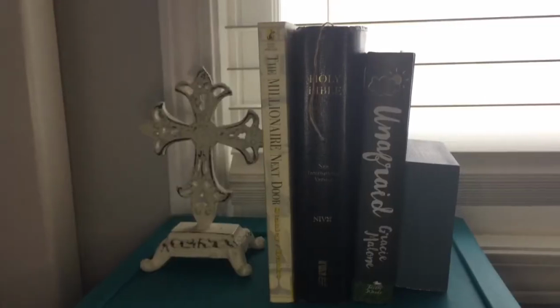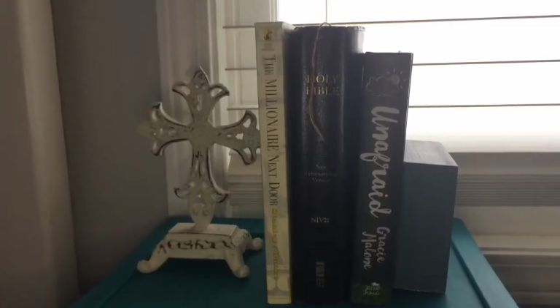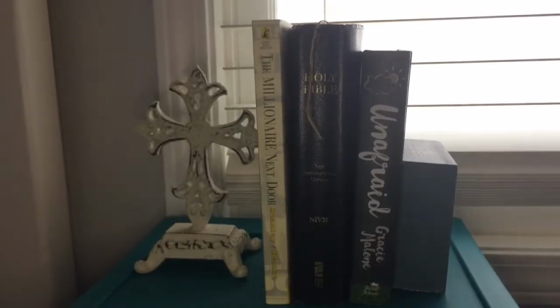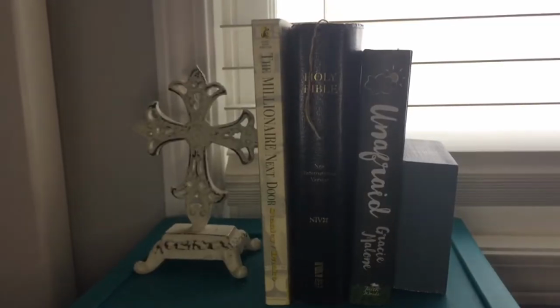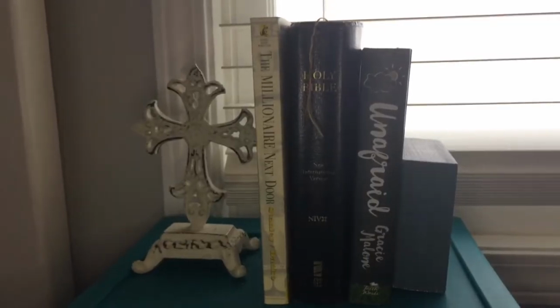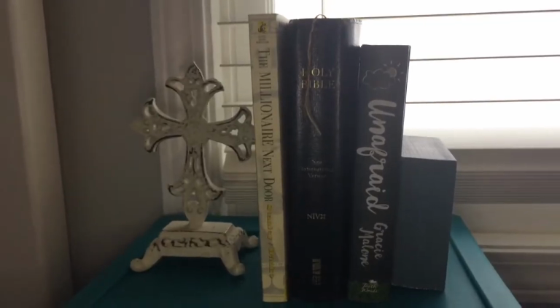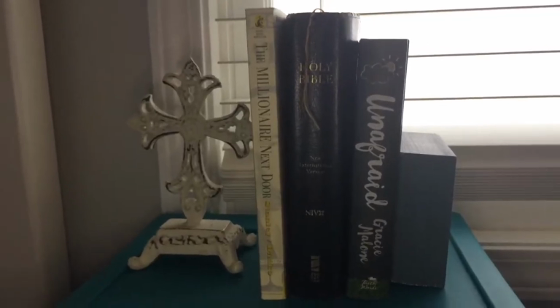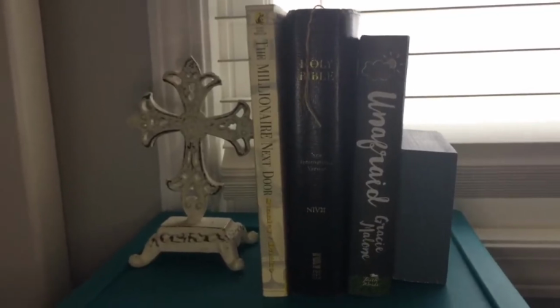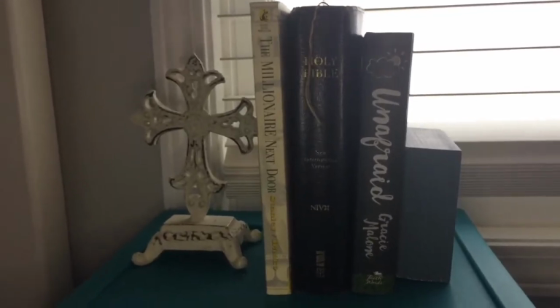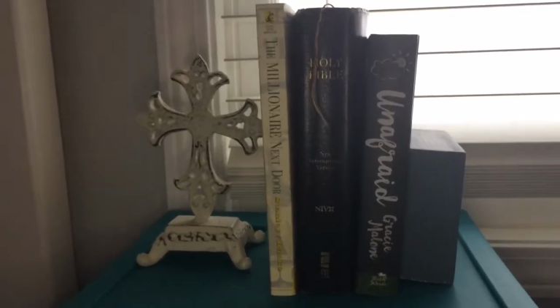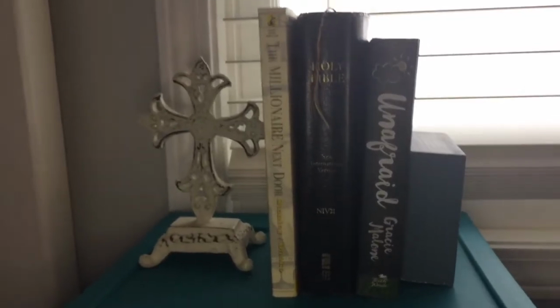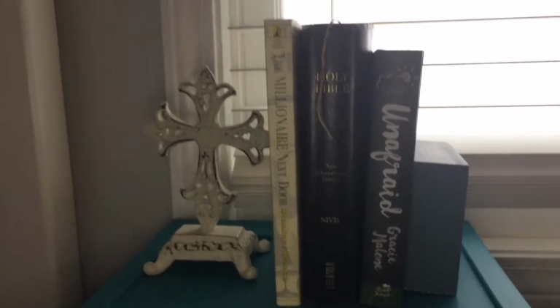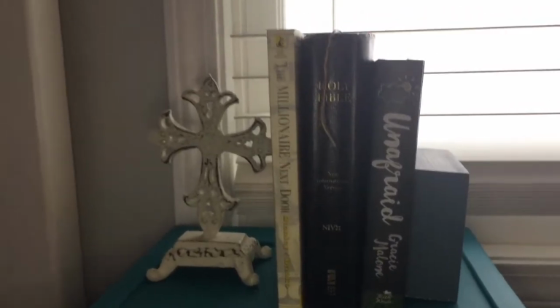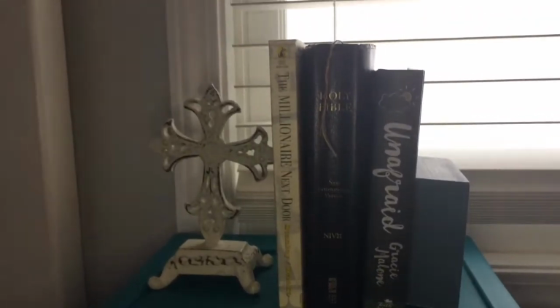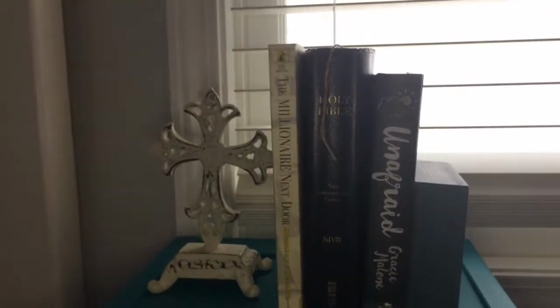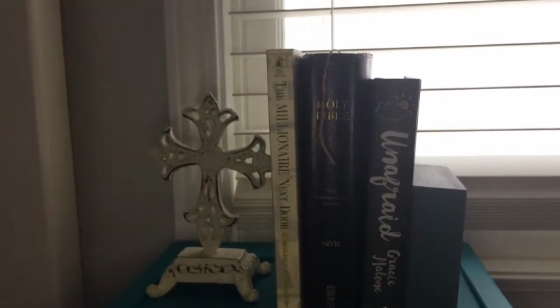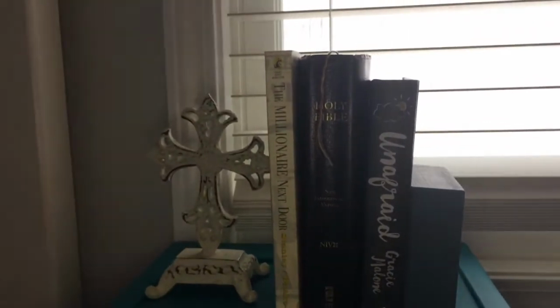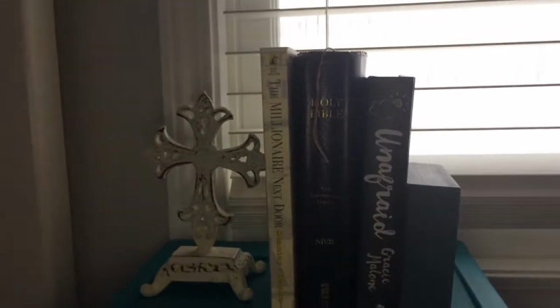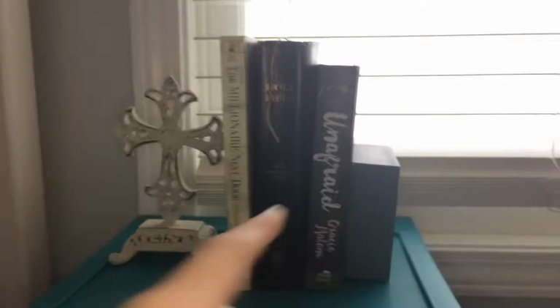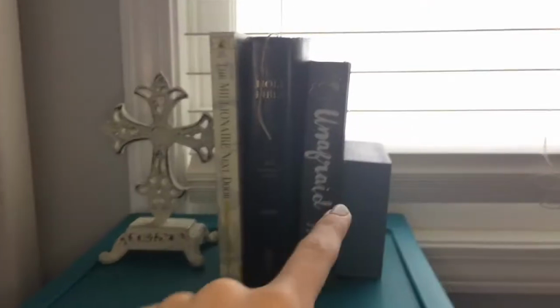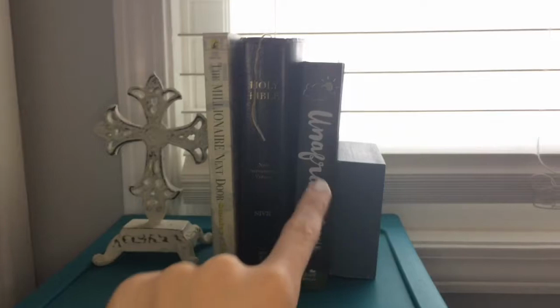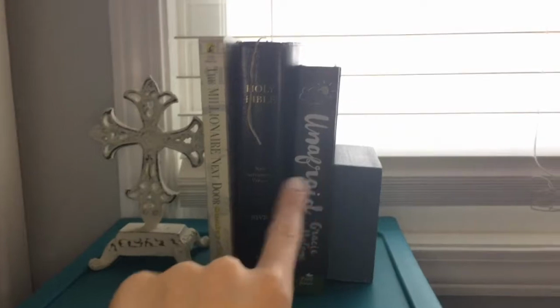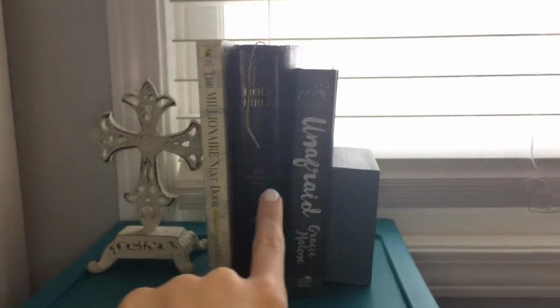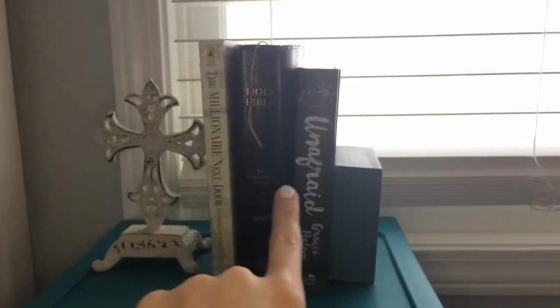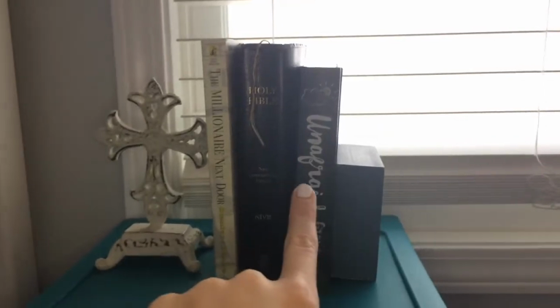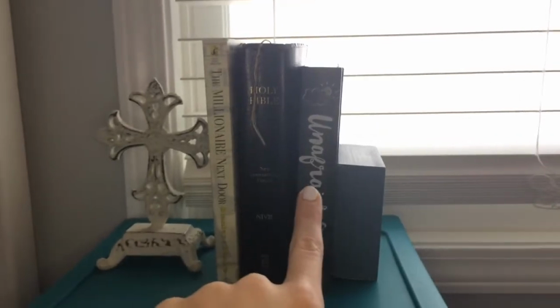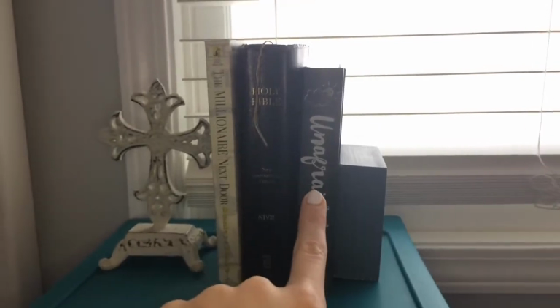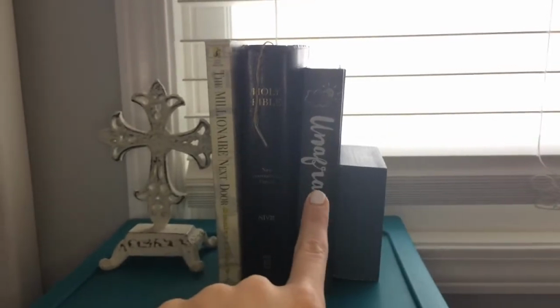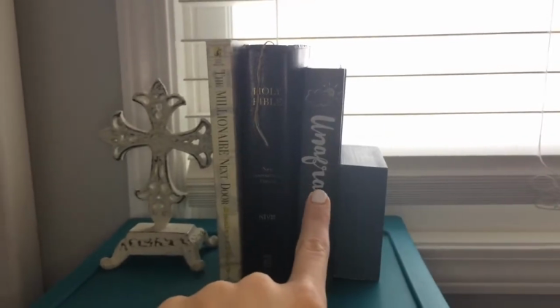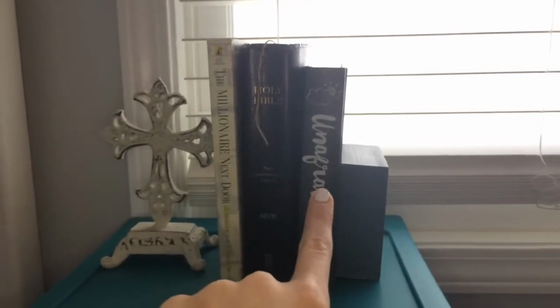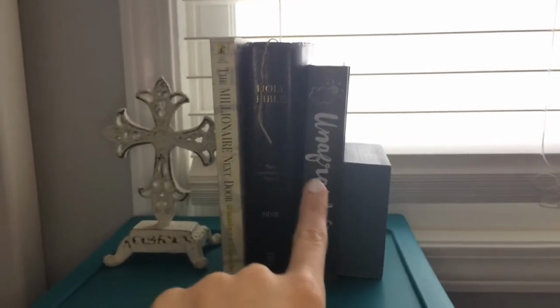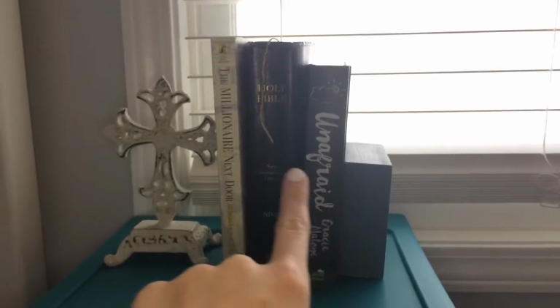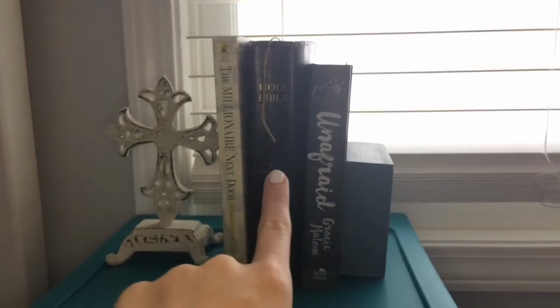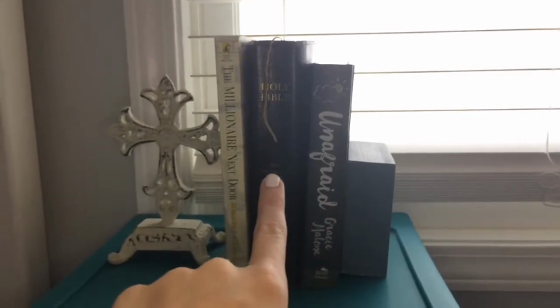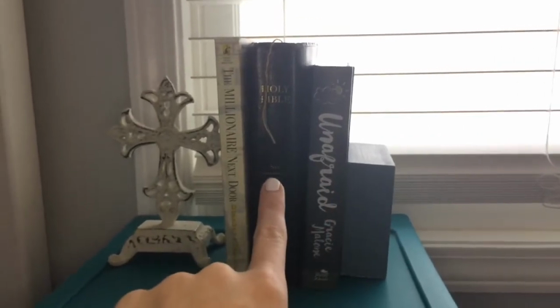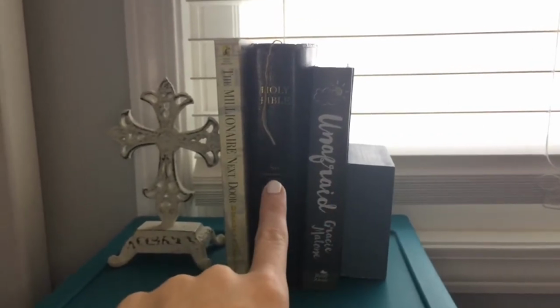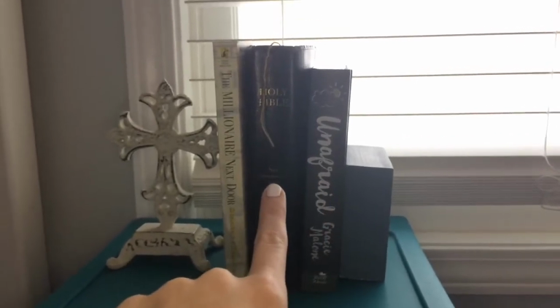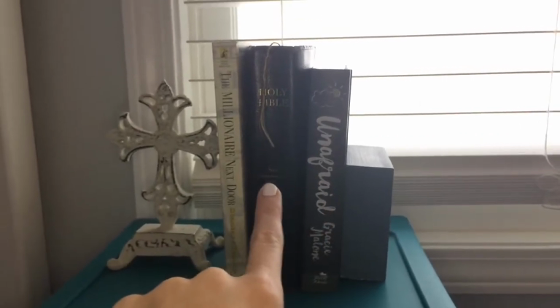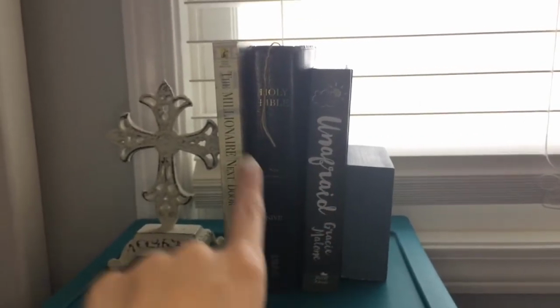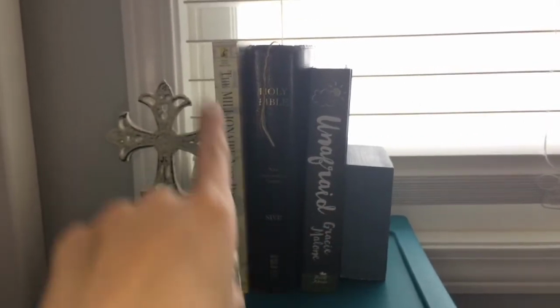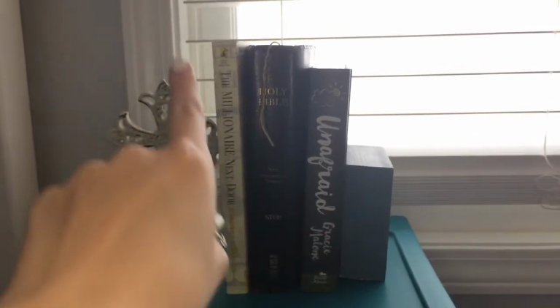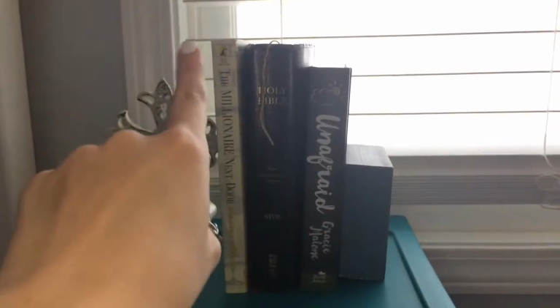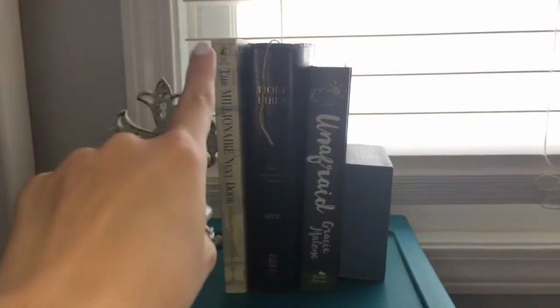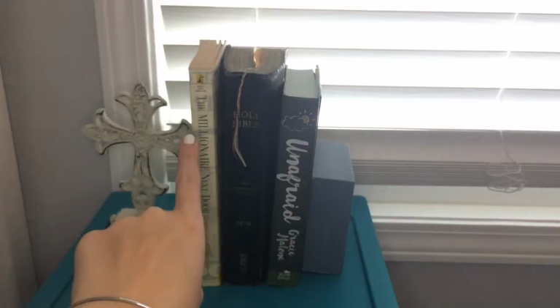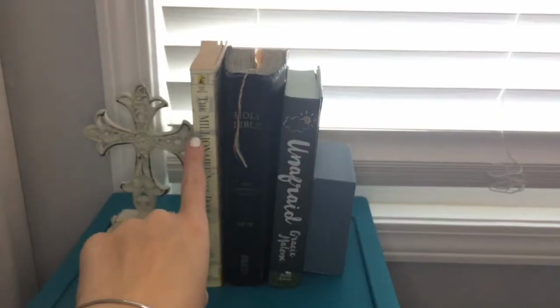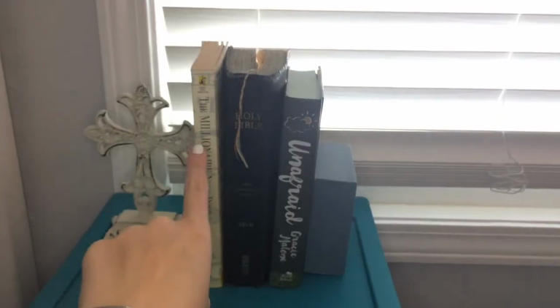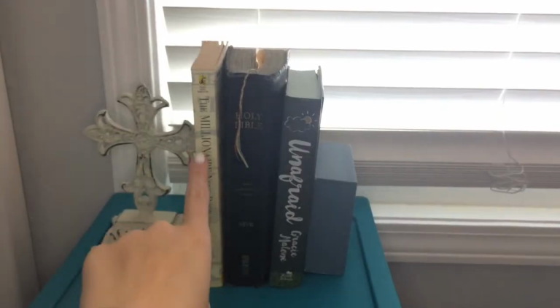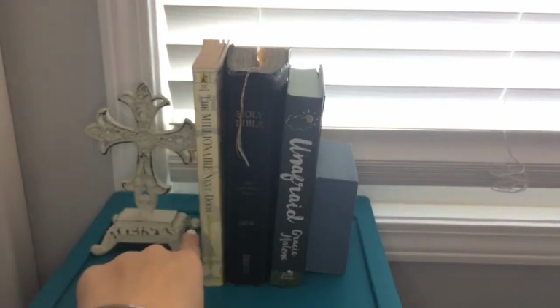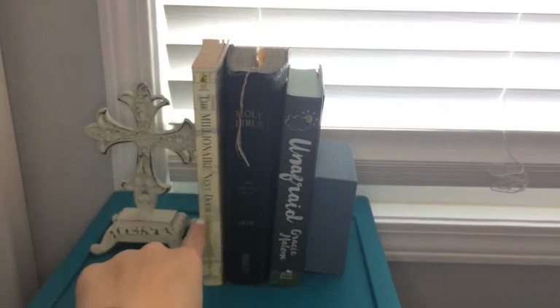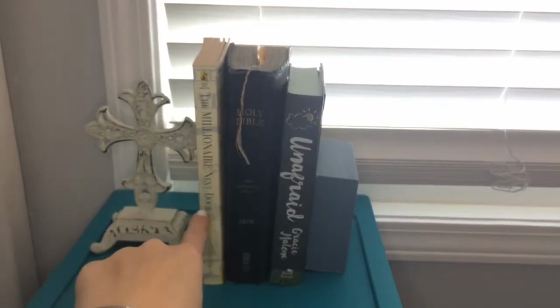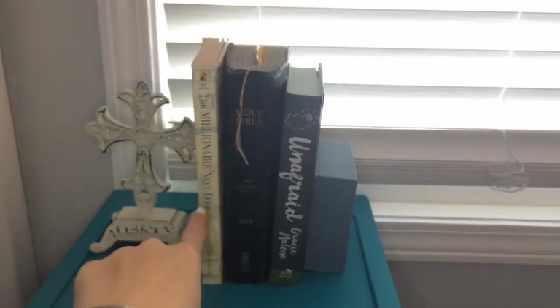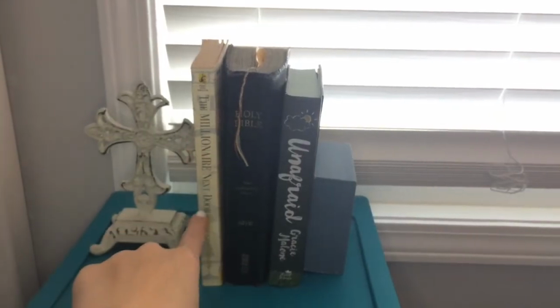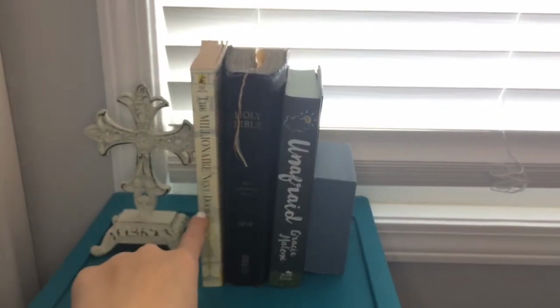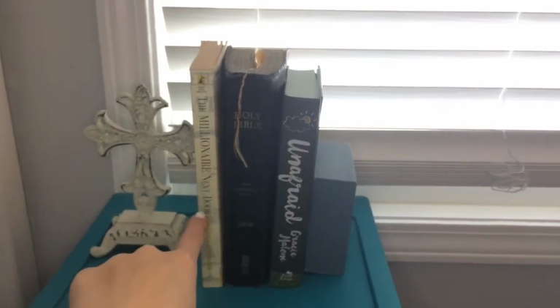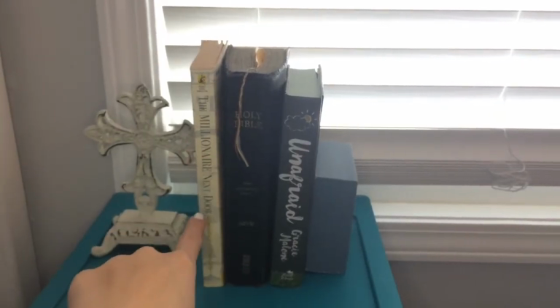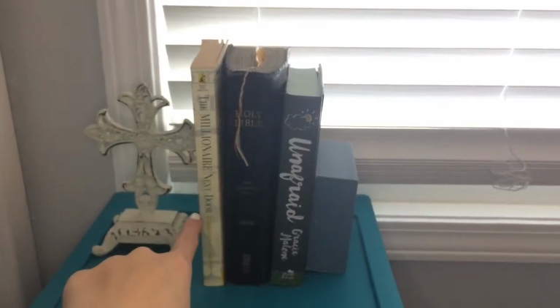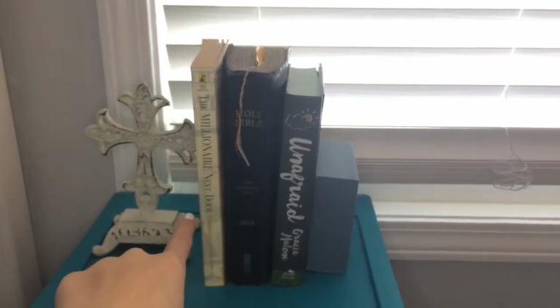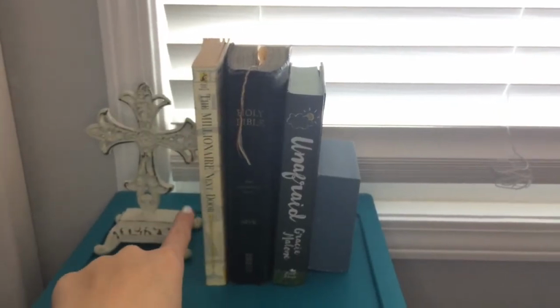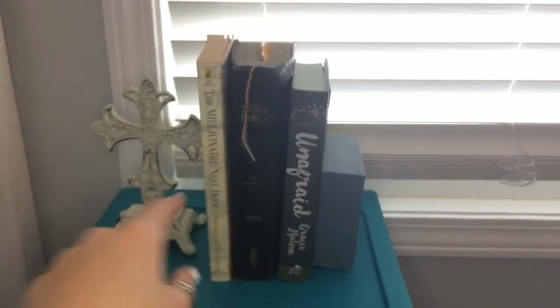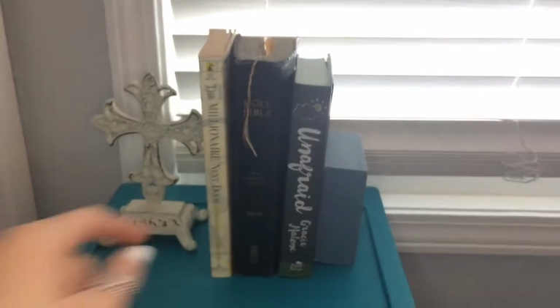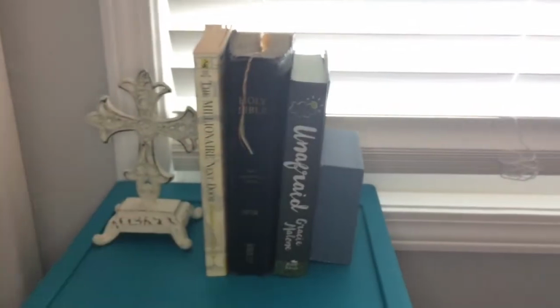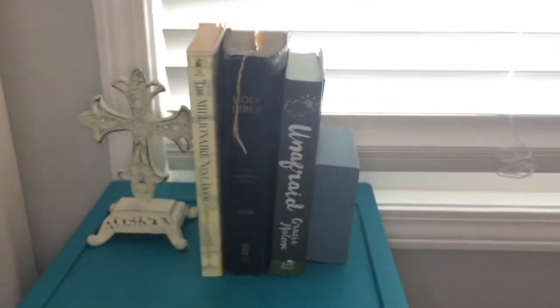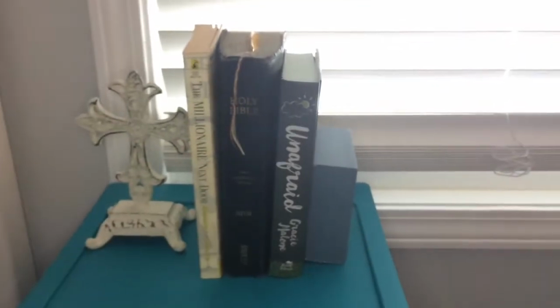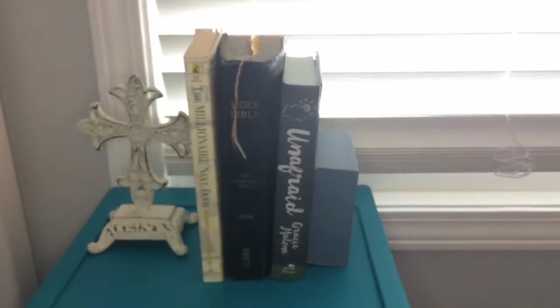Over here I have some little cubbies. Right here I have some books - I have a devotional, a Bible, and a book that I'm reading at the moment.